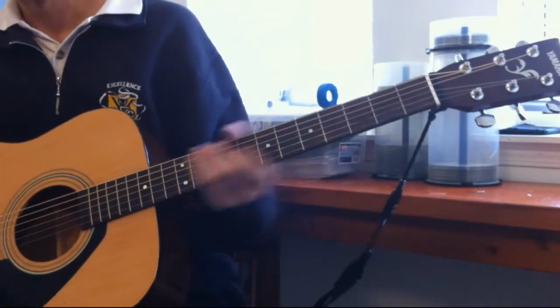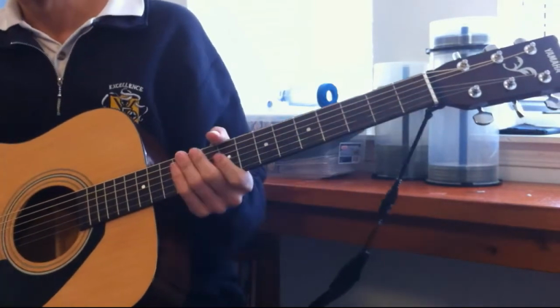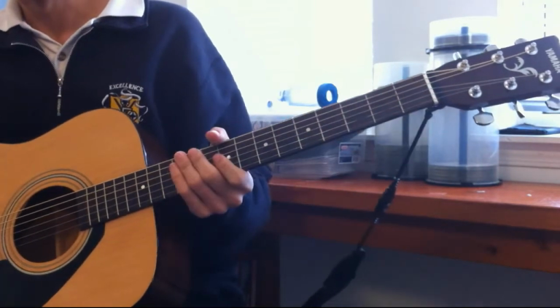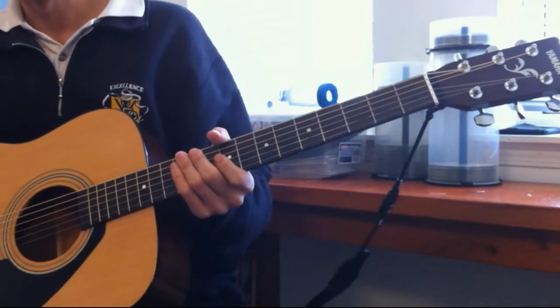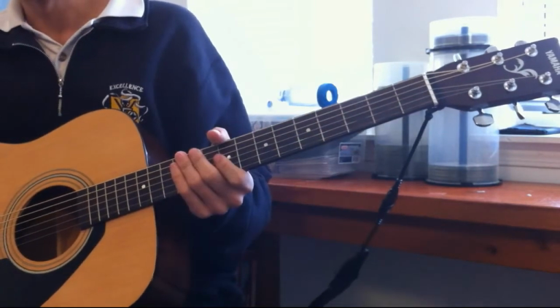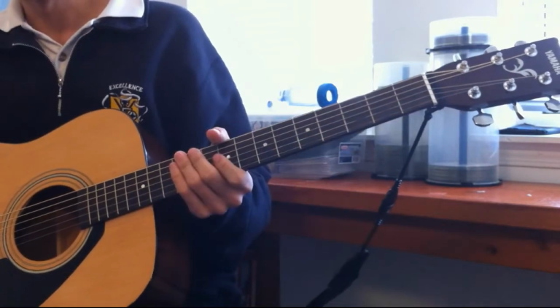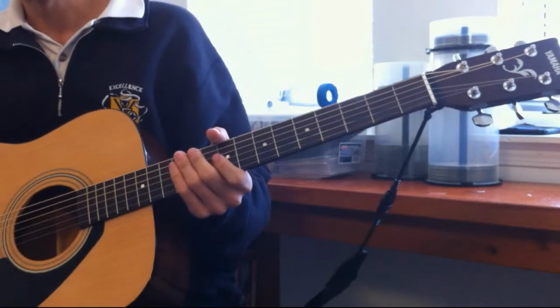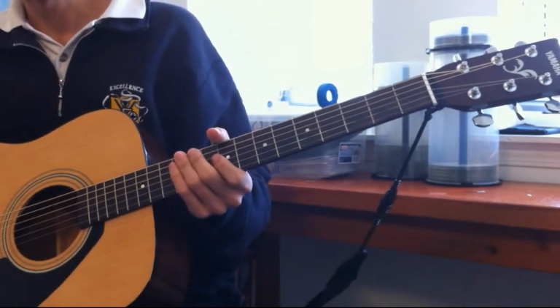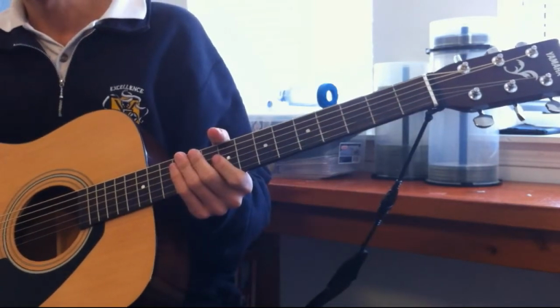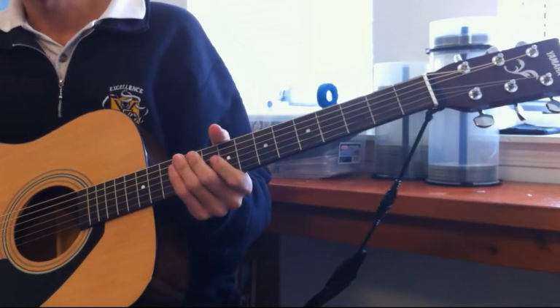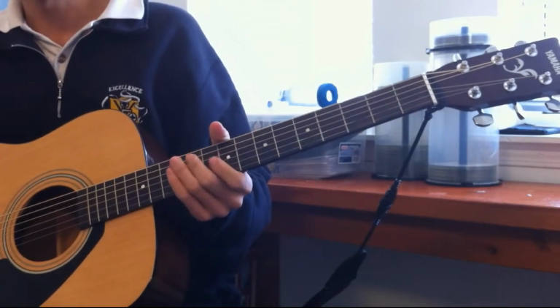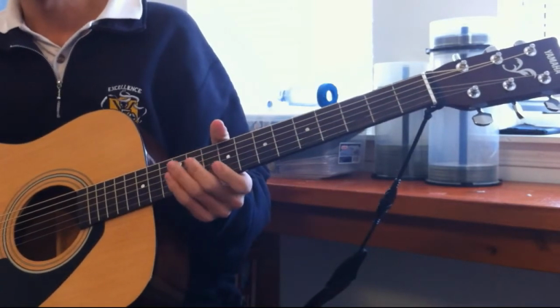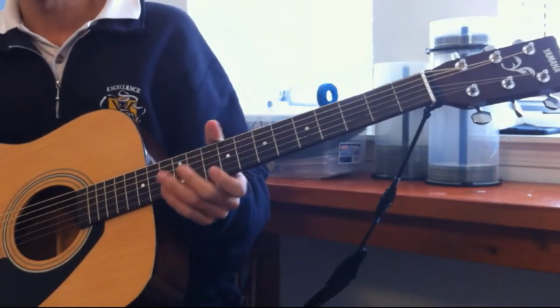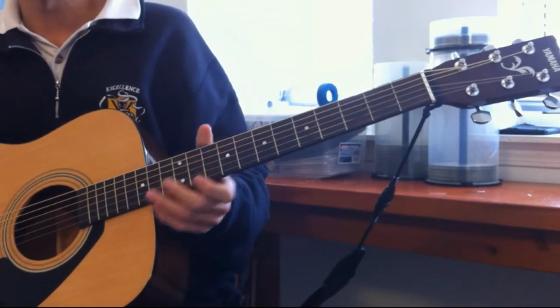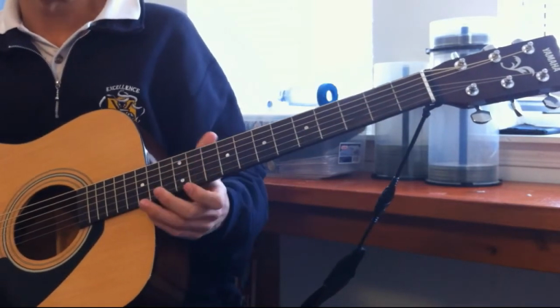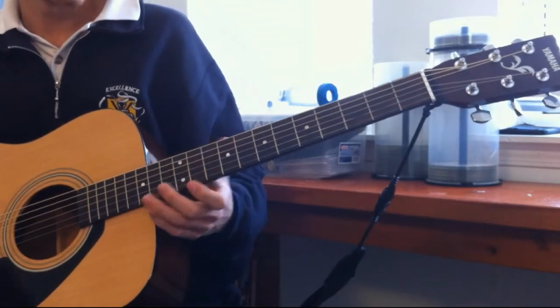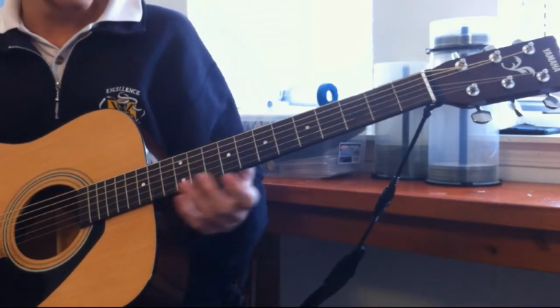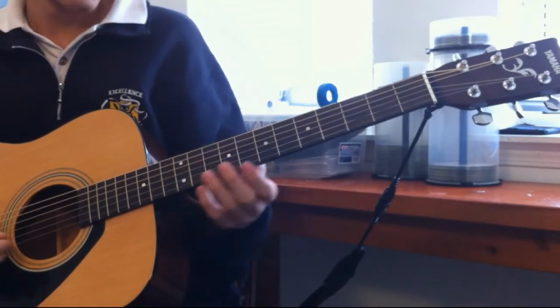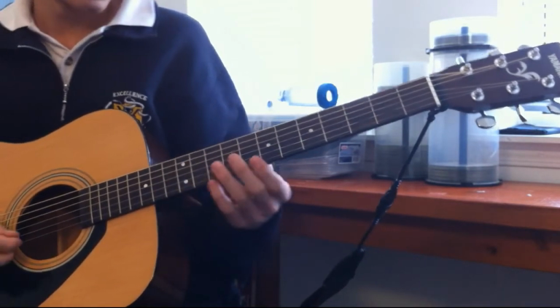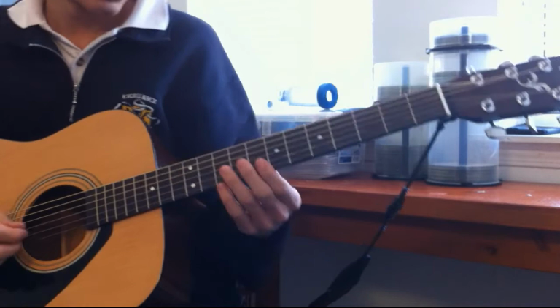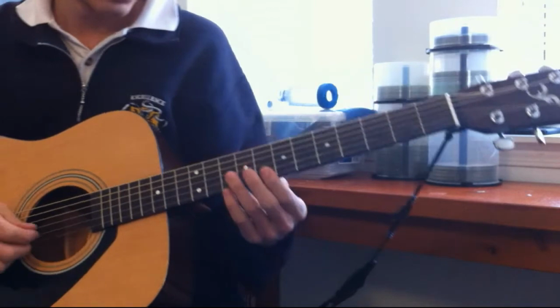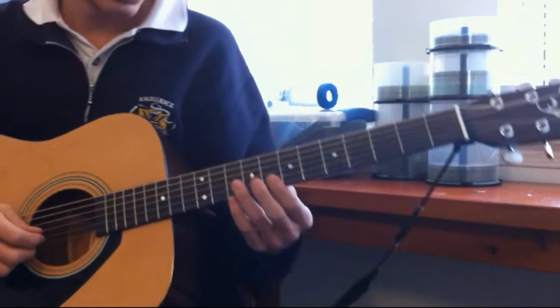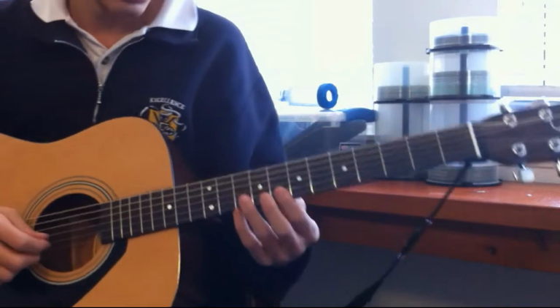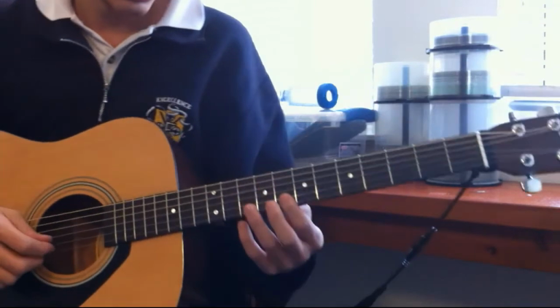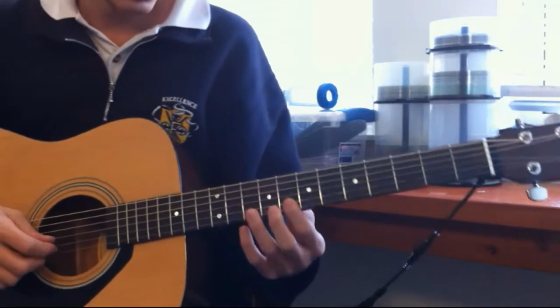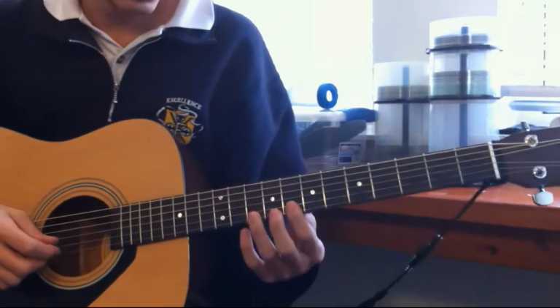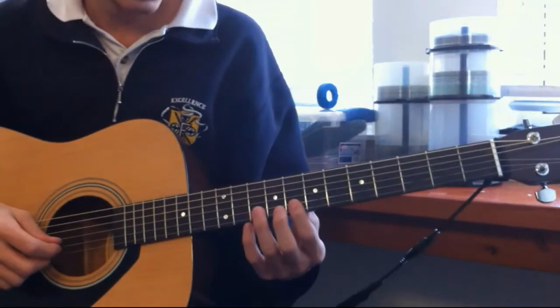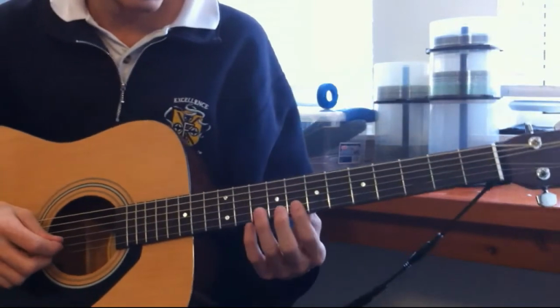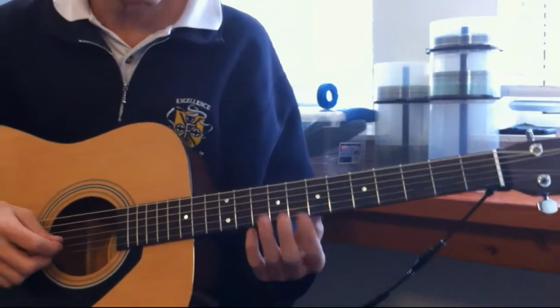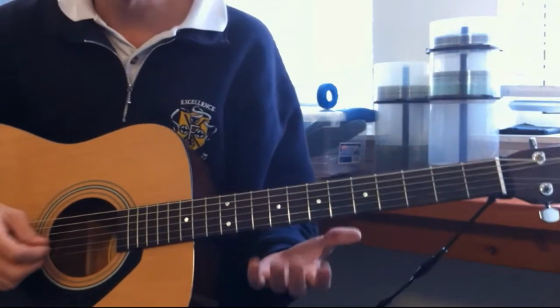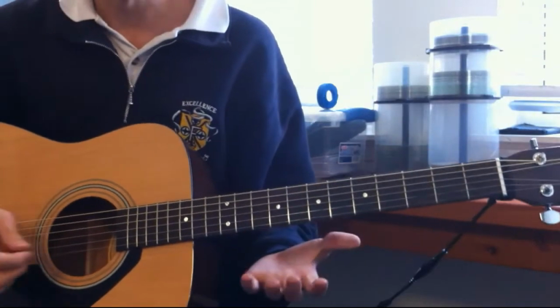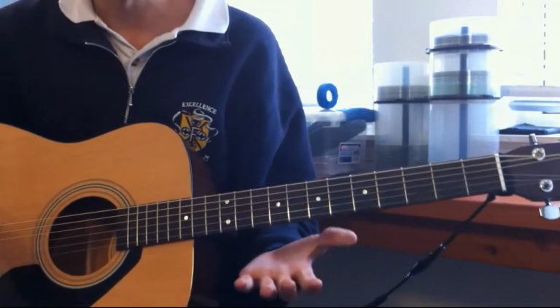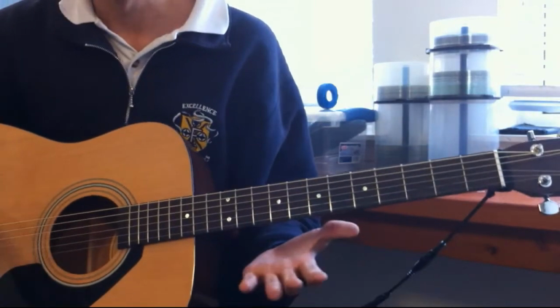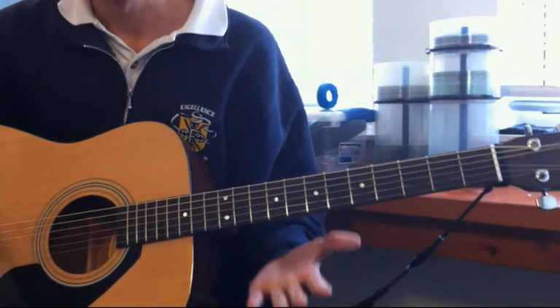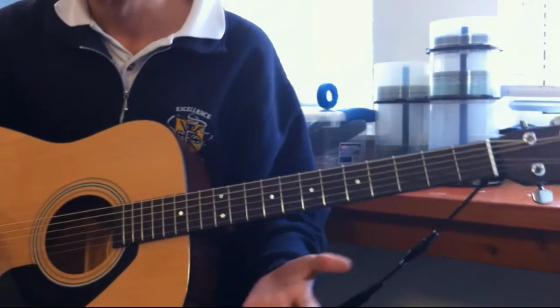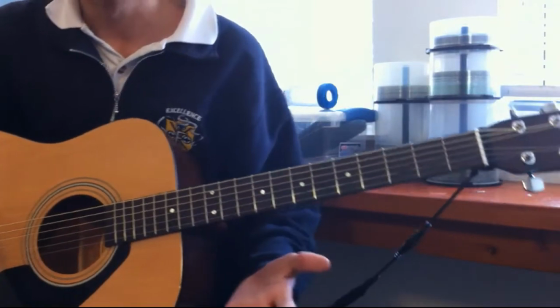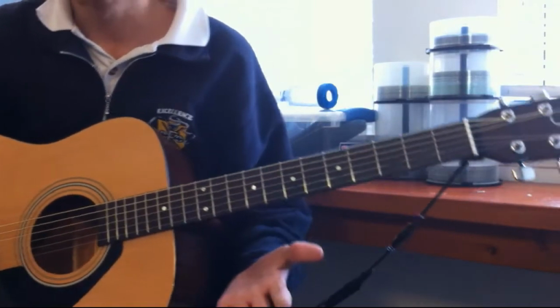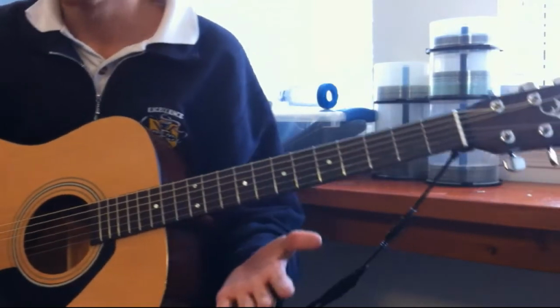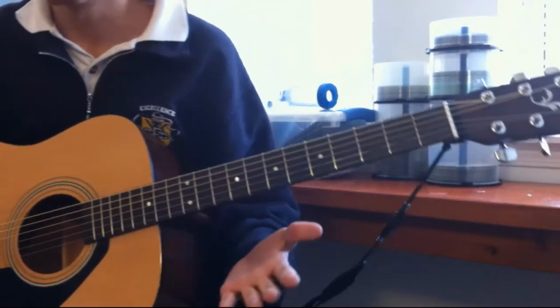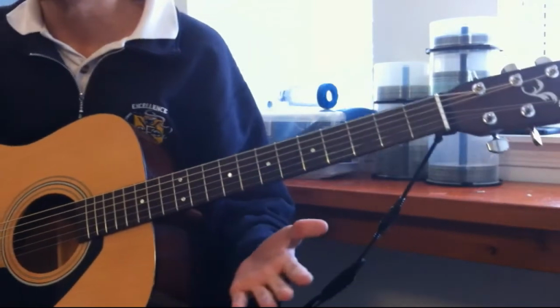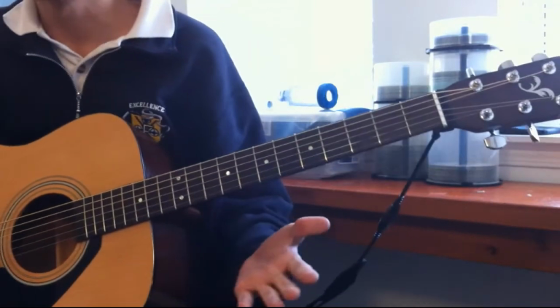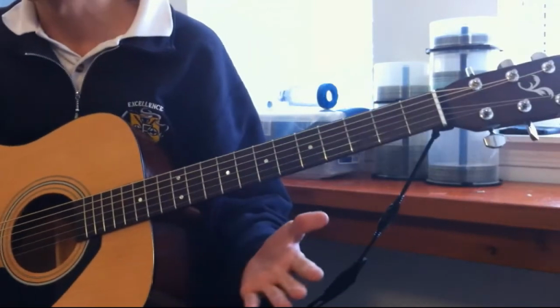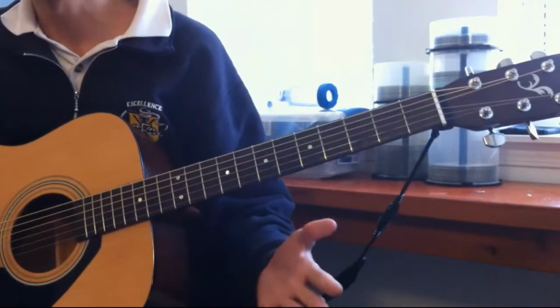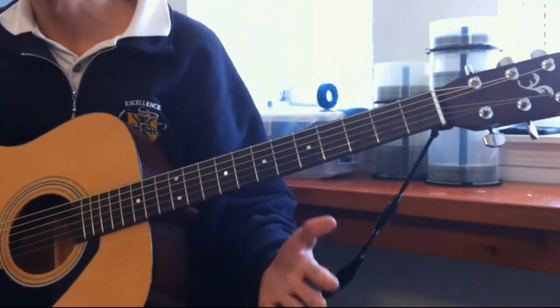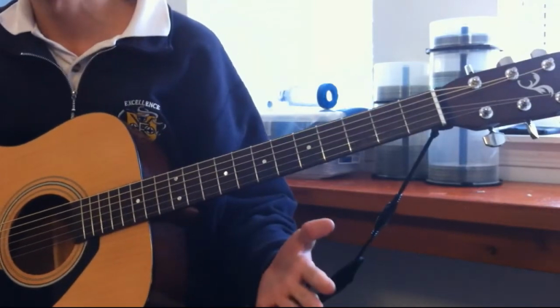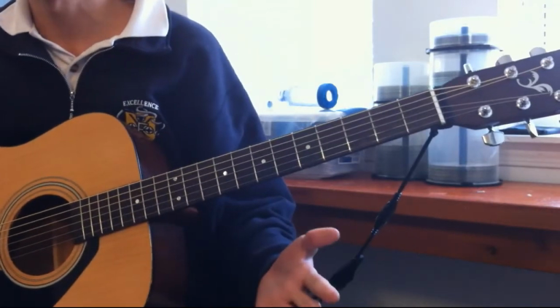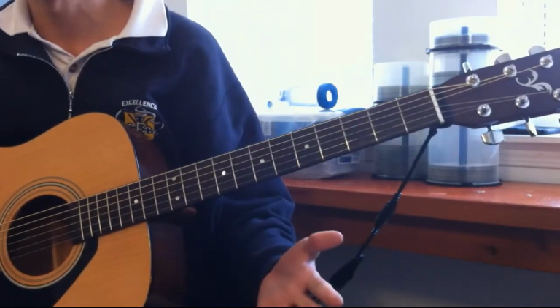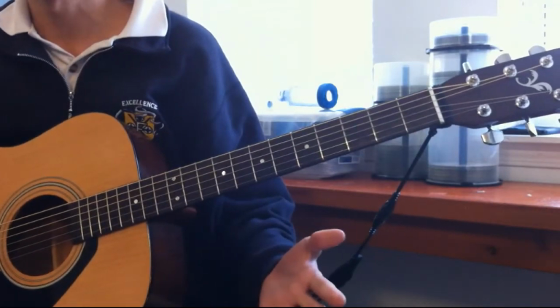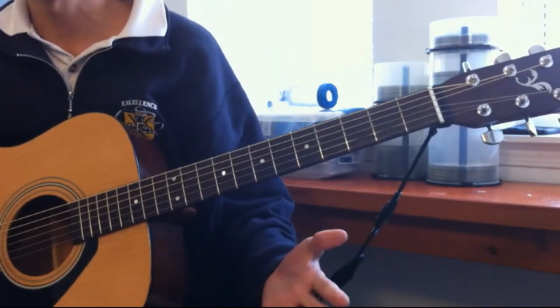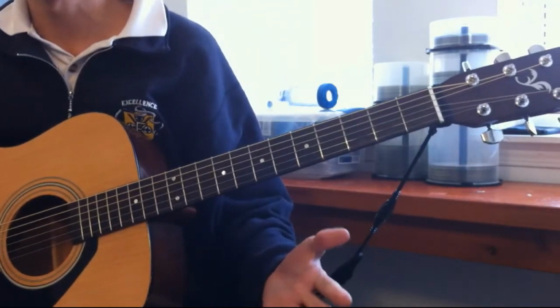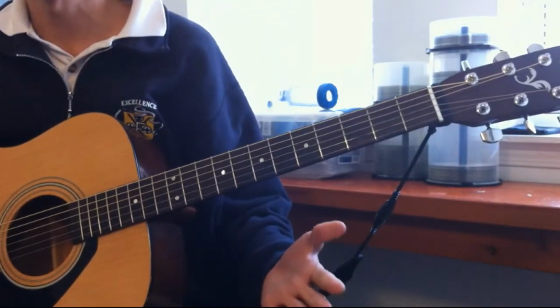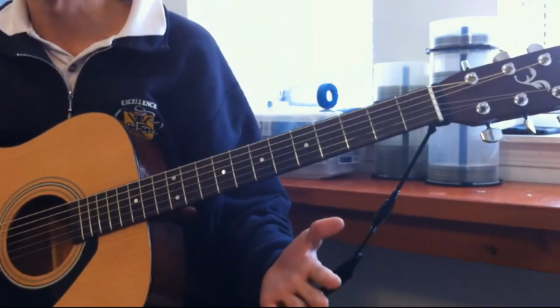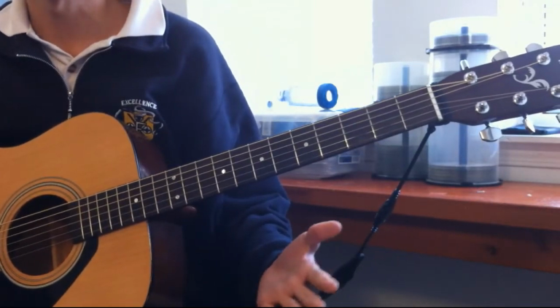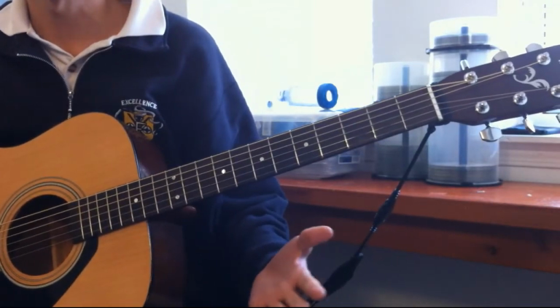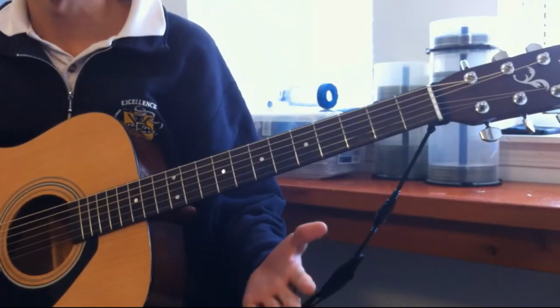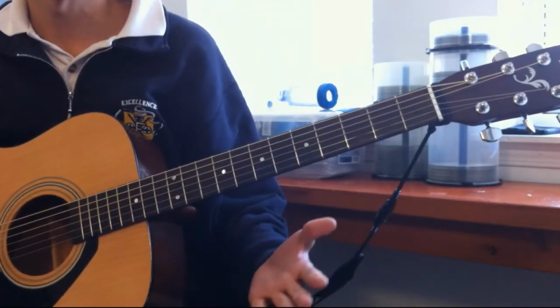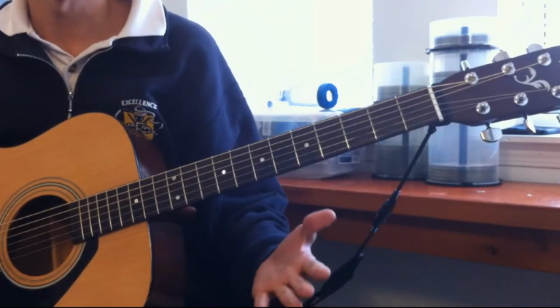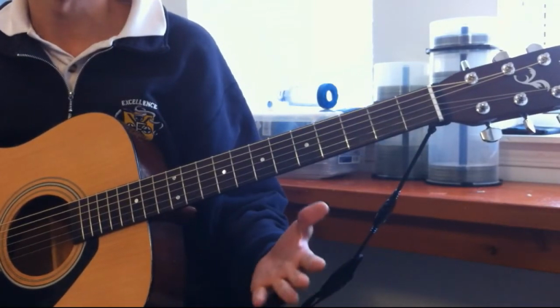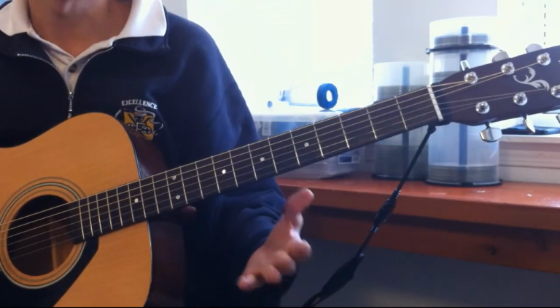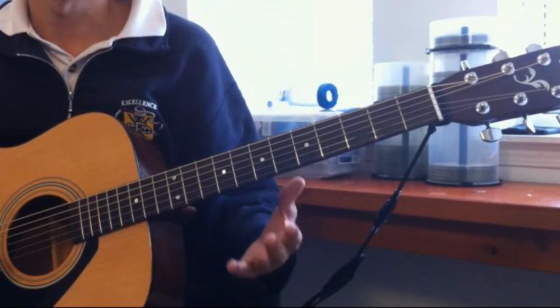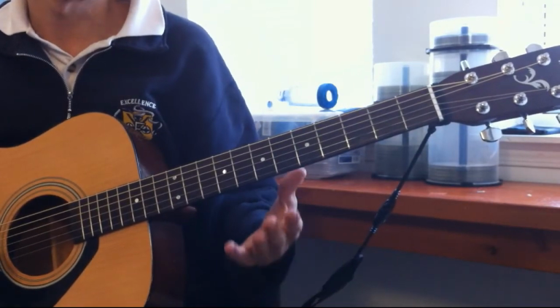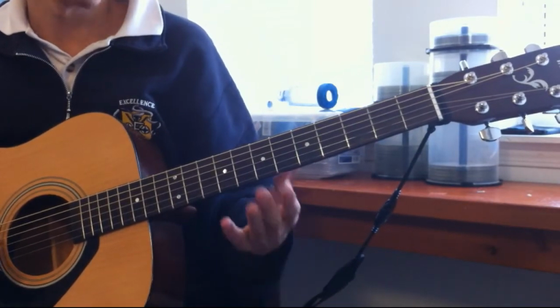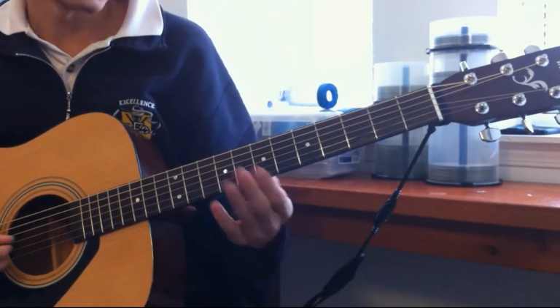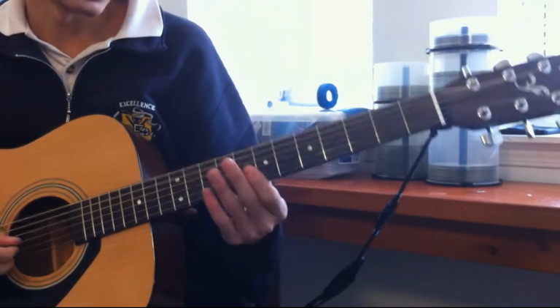The next part of the song is this part. It's much better to play this part if you are on an electric guitar.